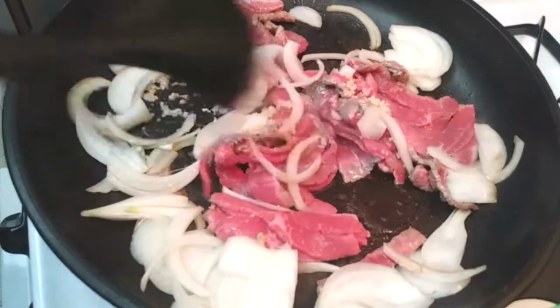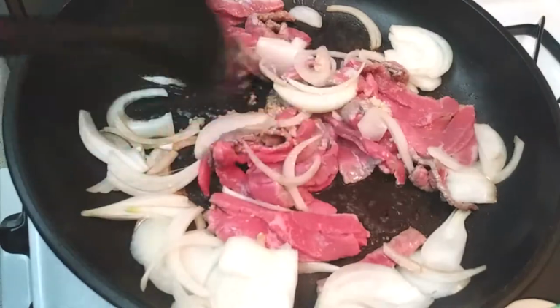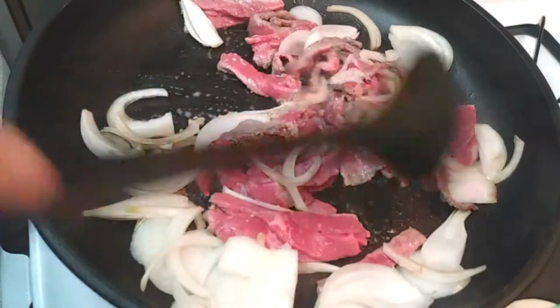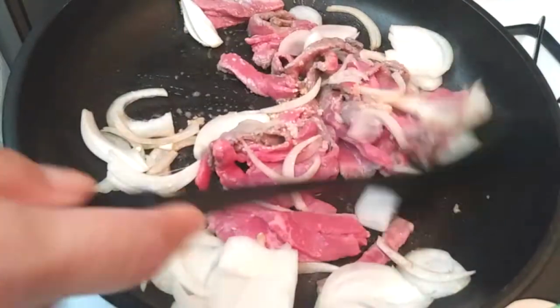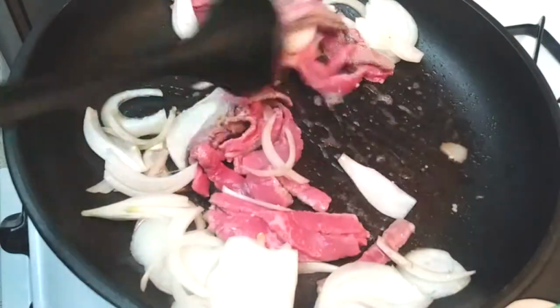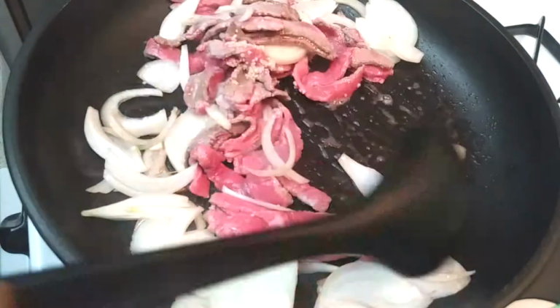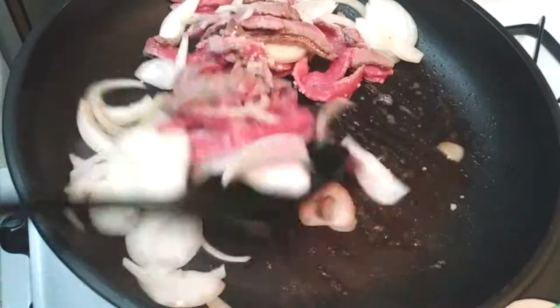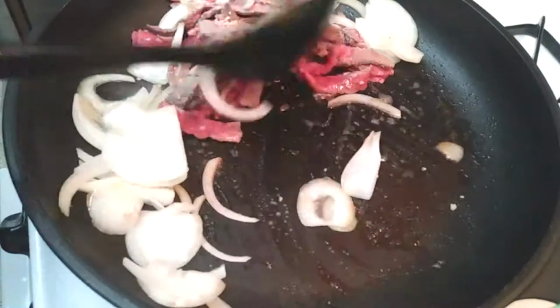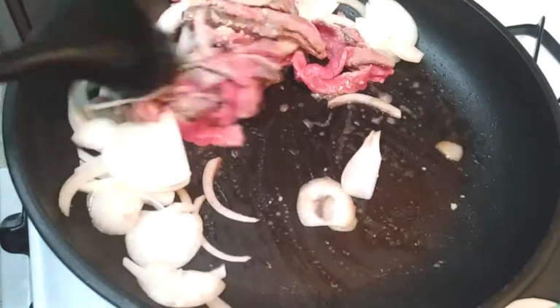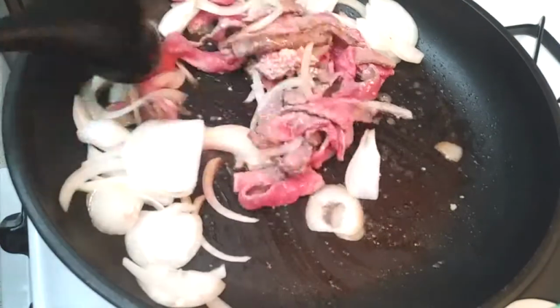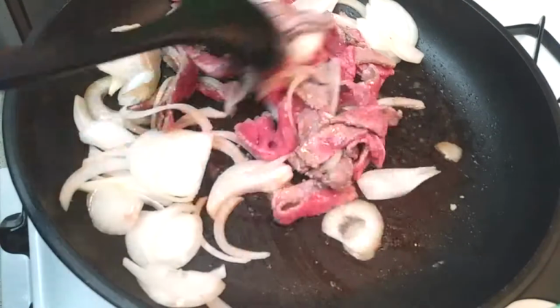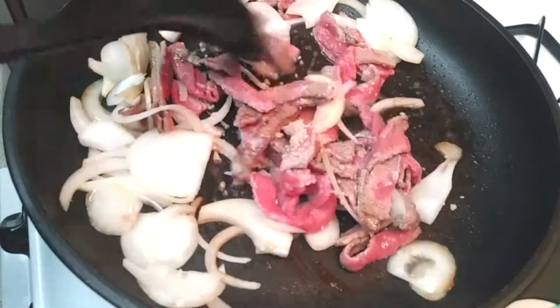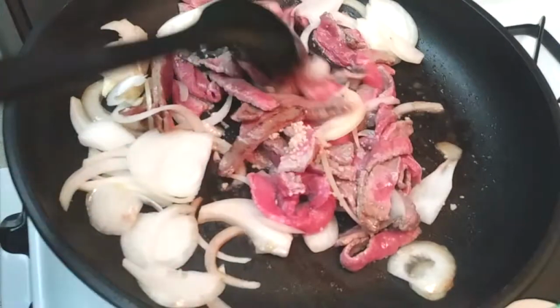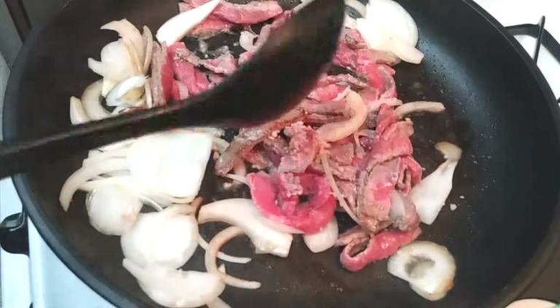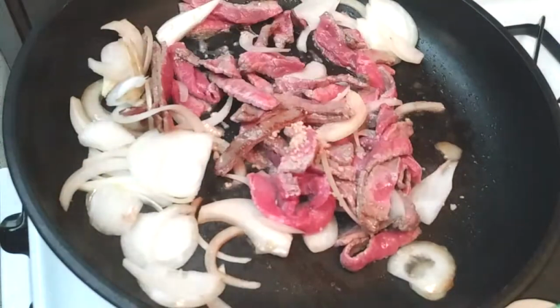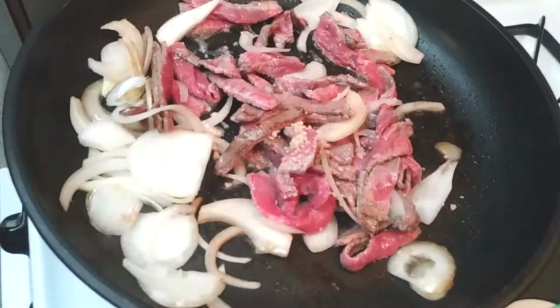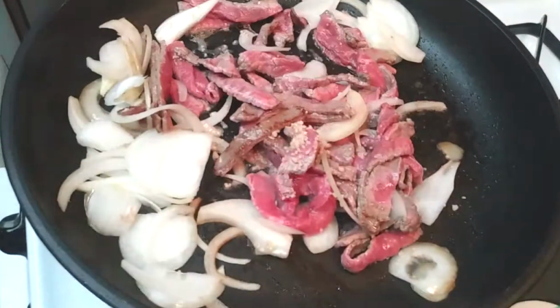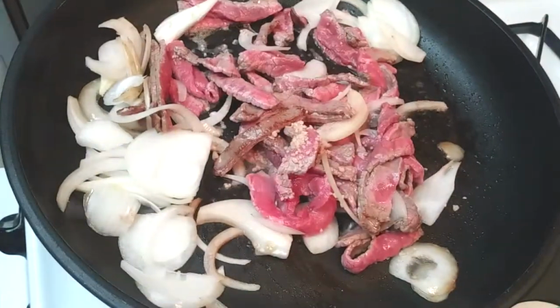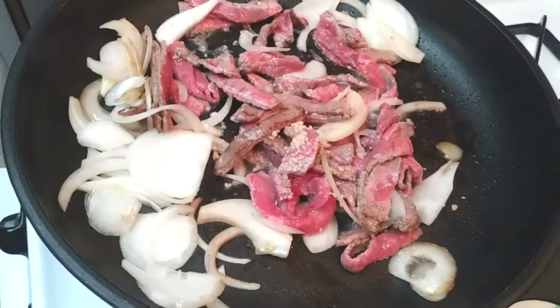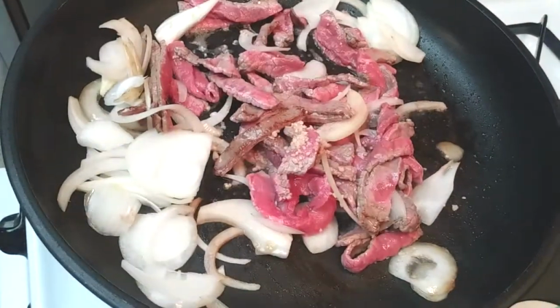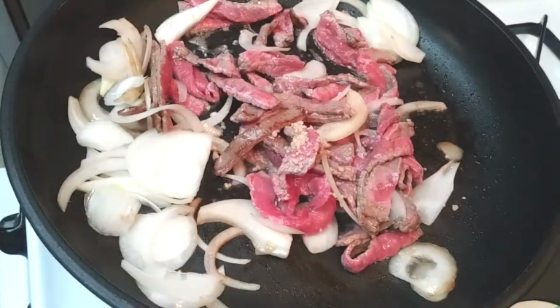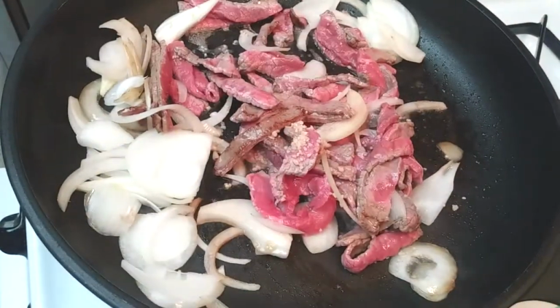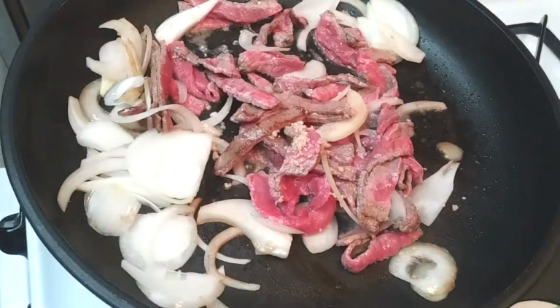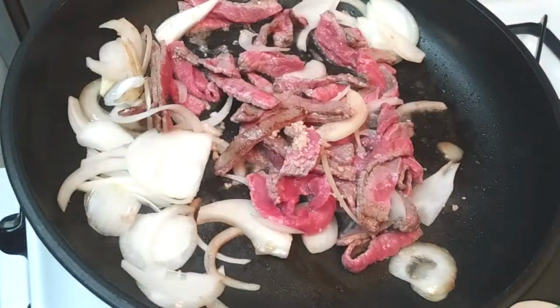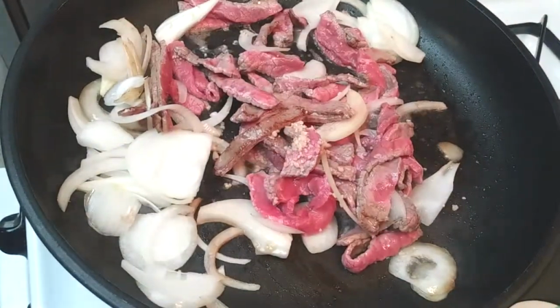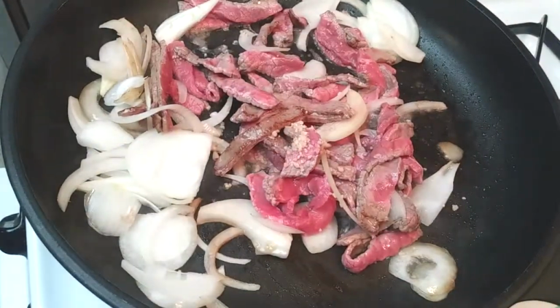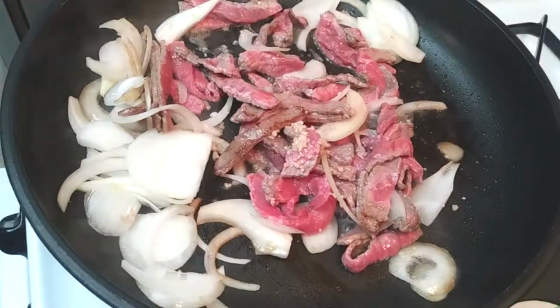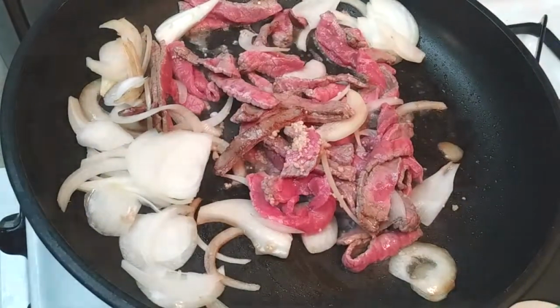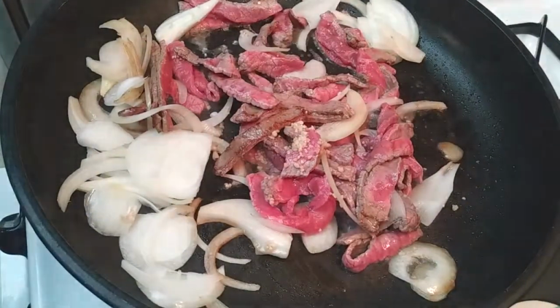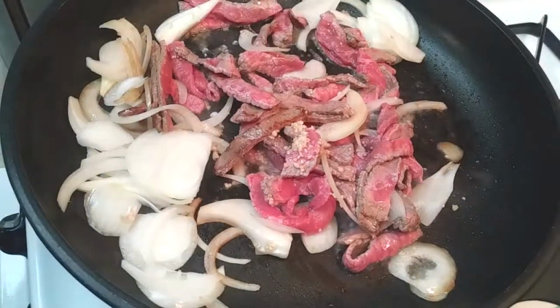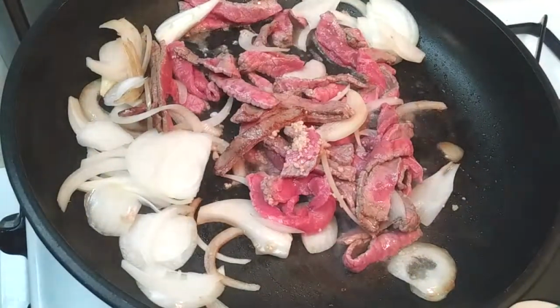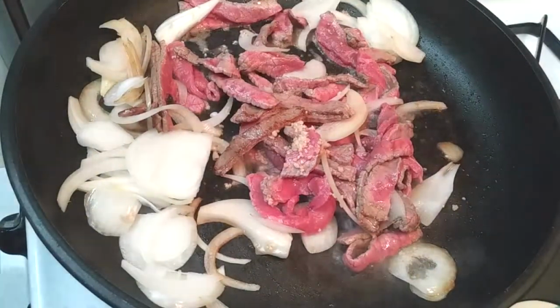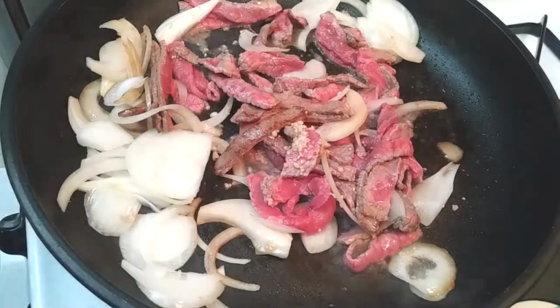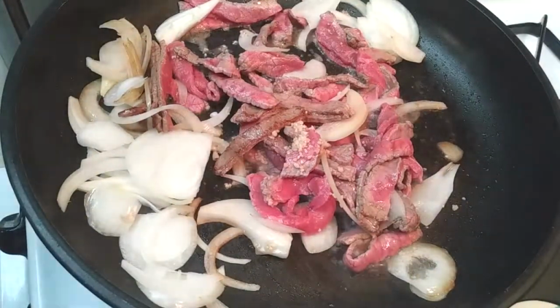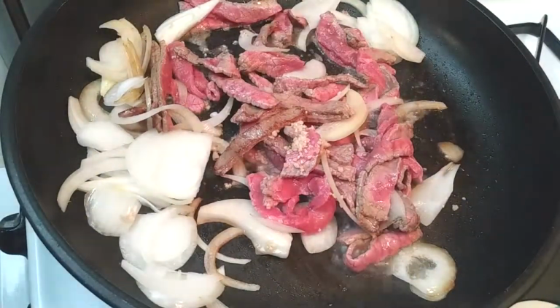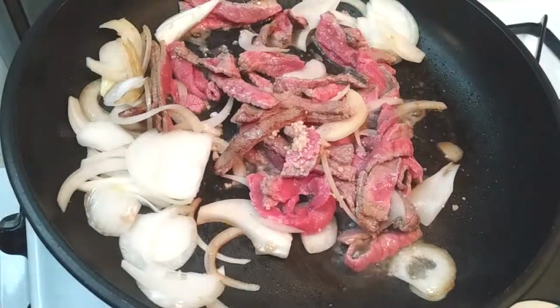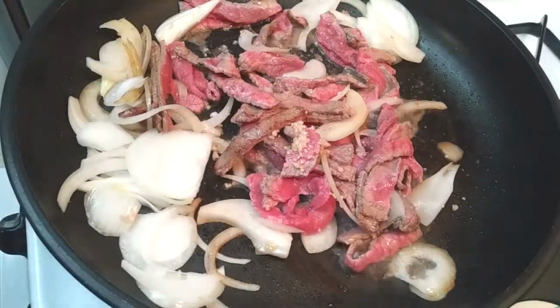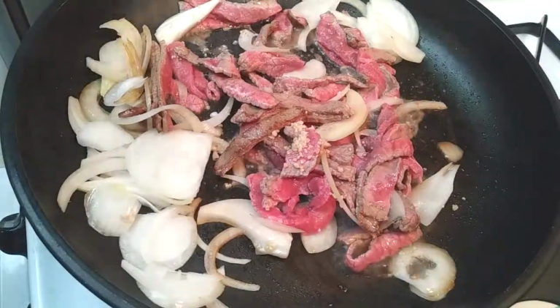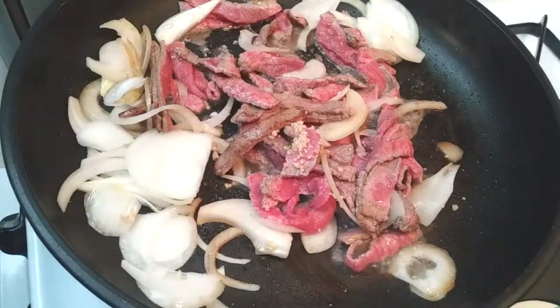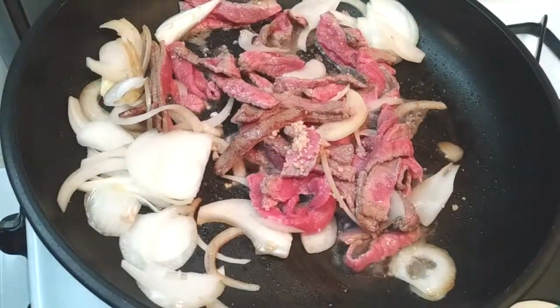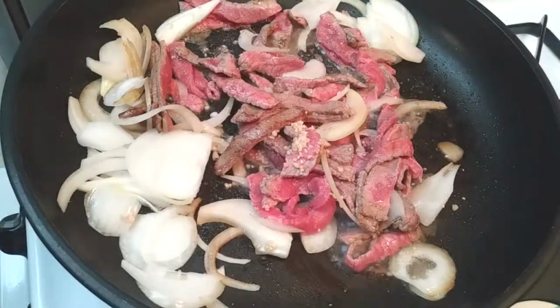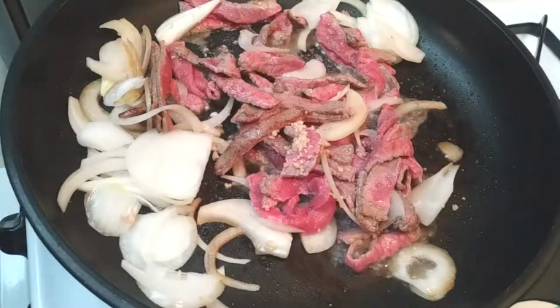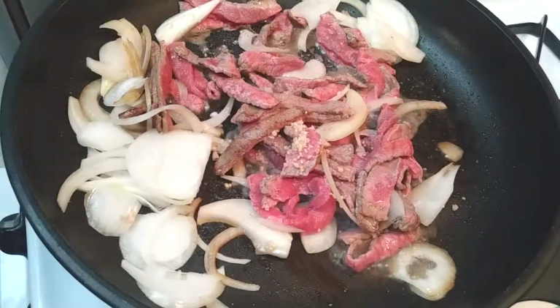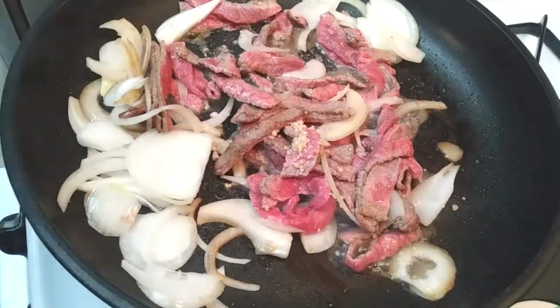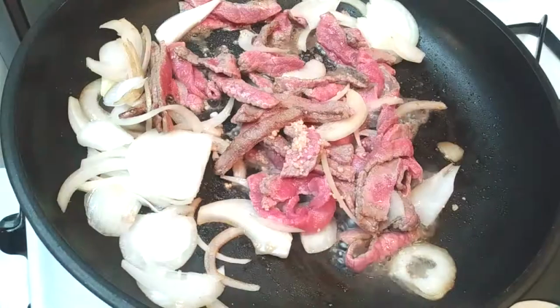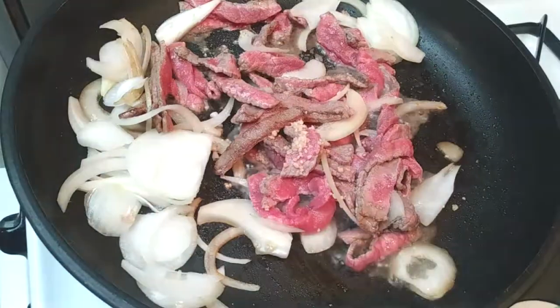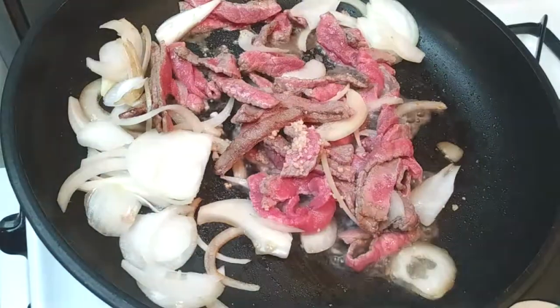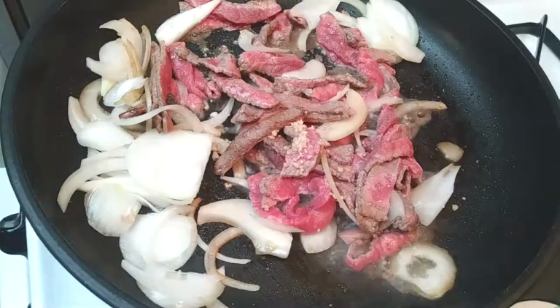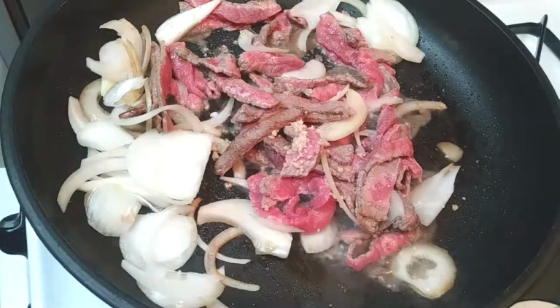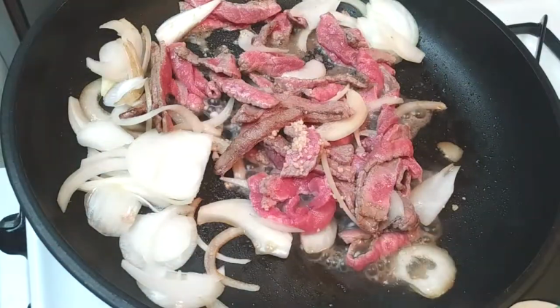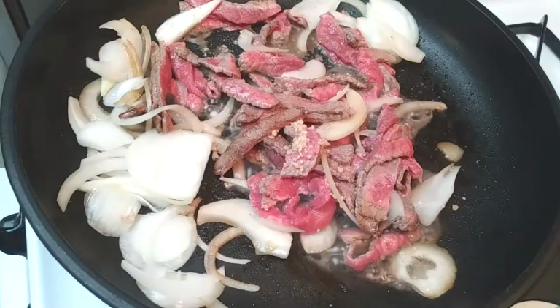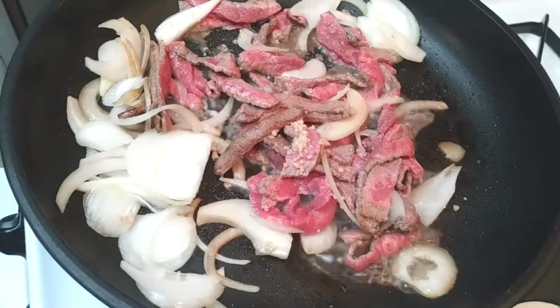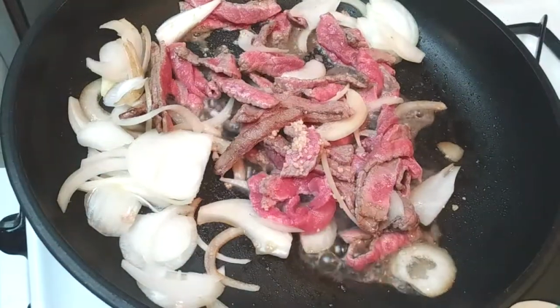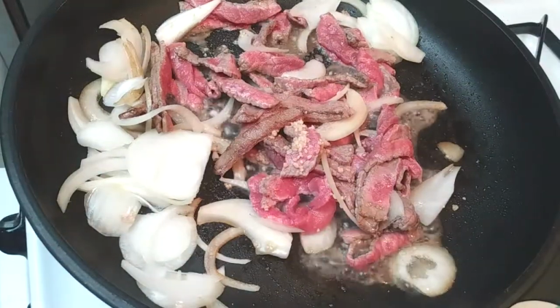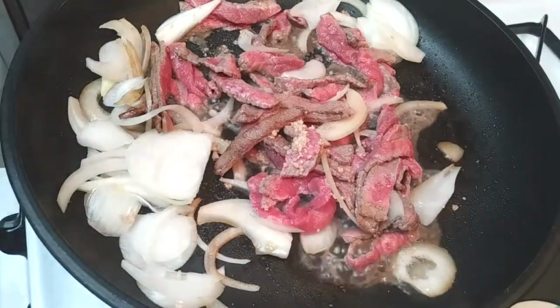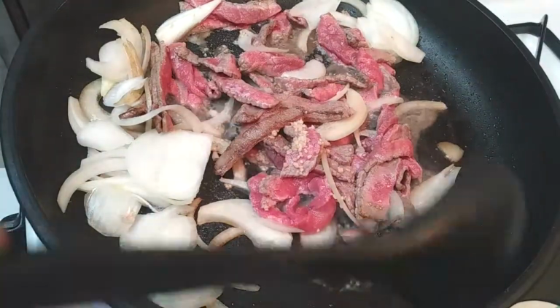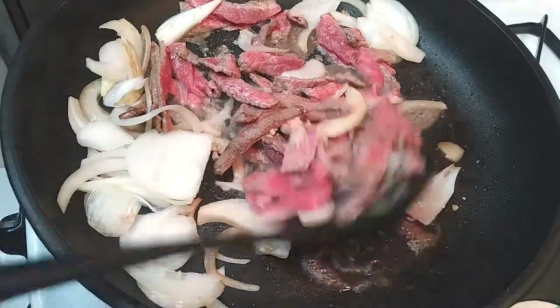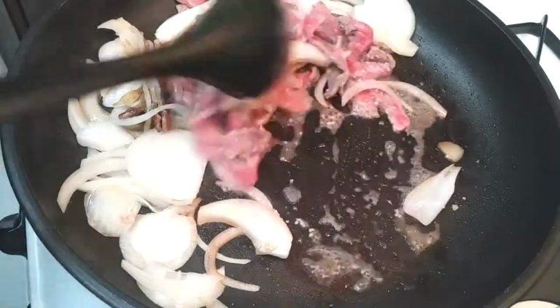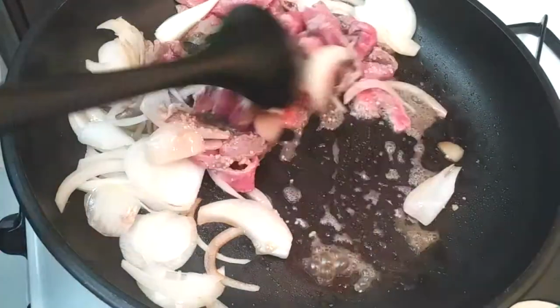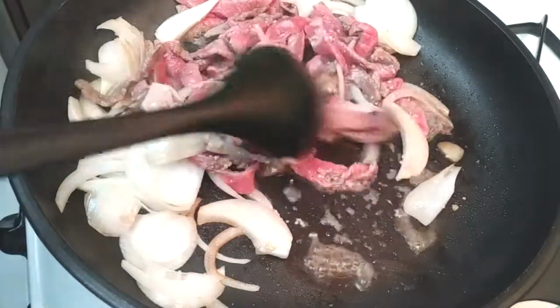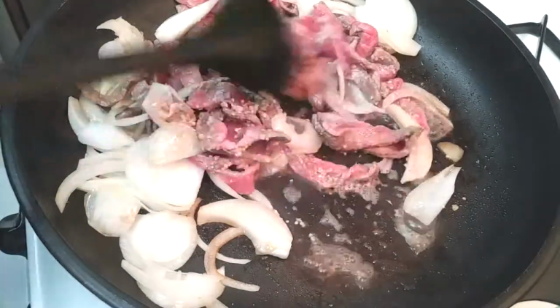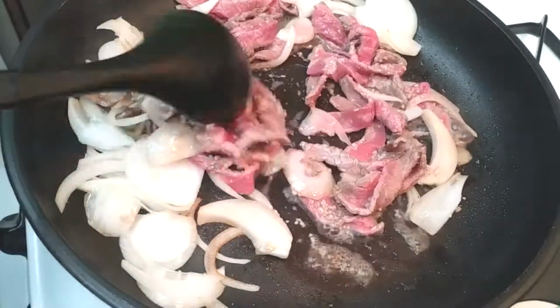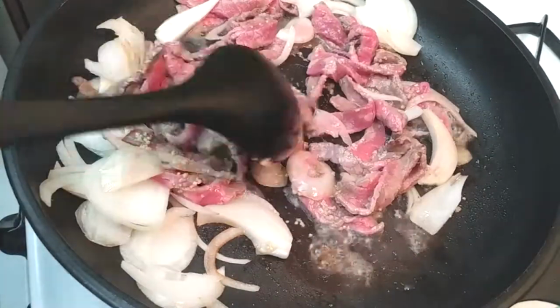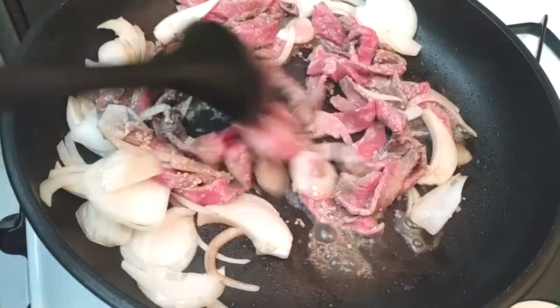Once you've mixed this up for a little bit, go ahead and add your salt into this and combine it well. Continue constantly stirring.